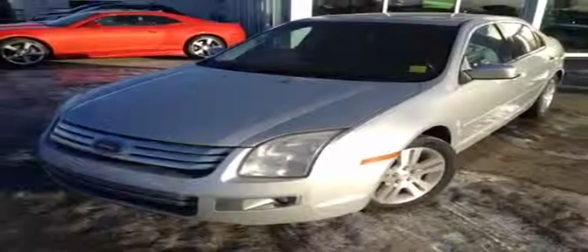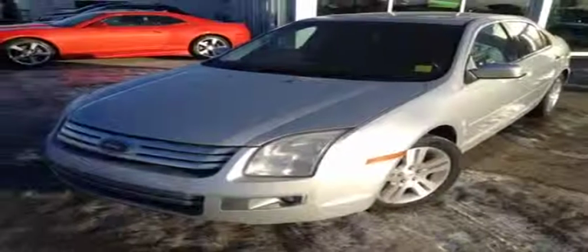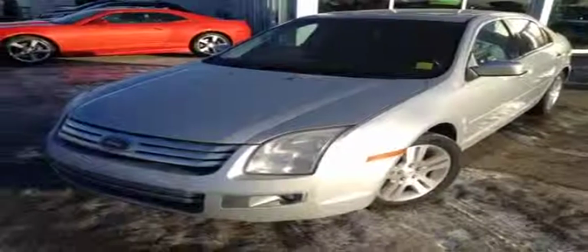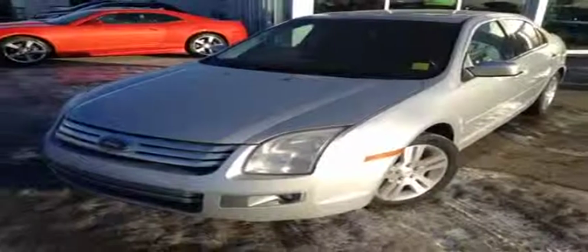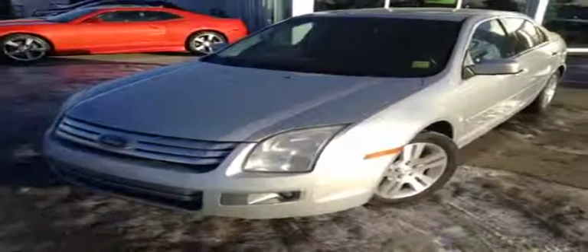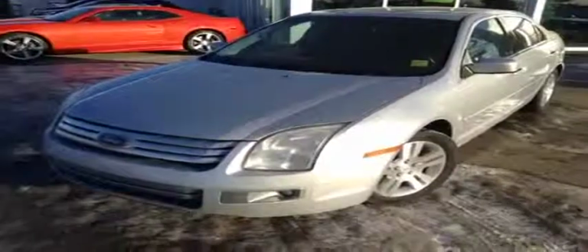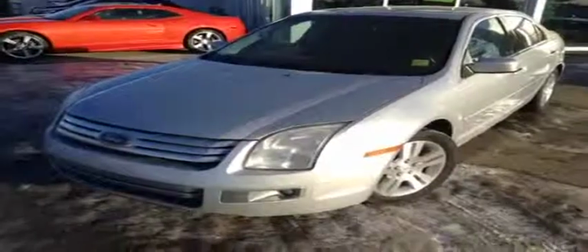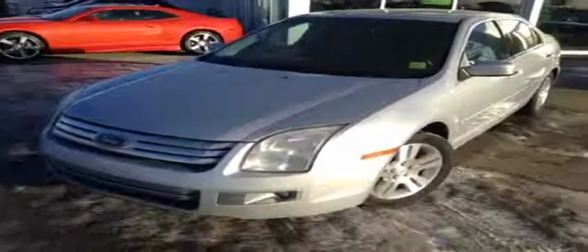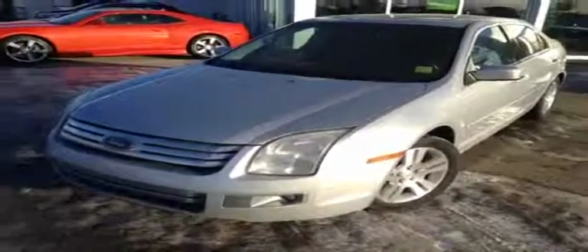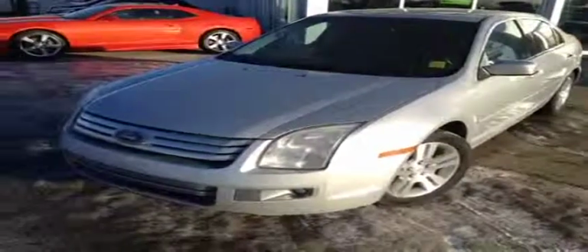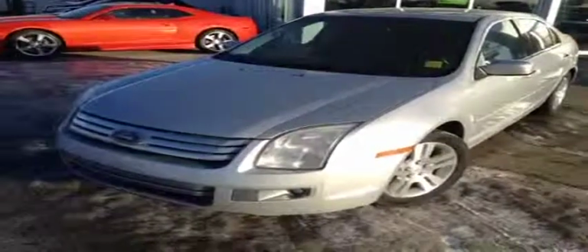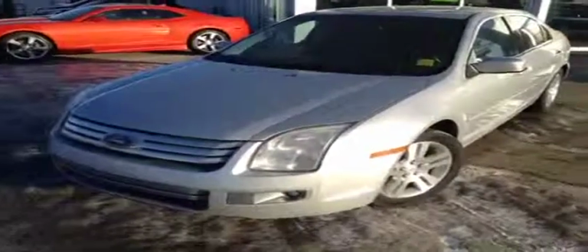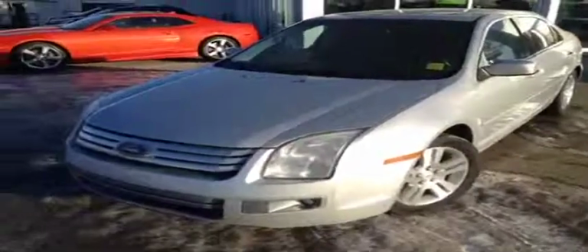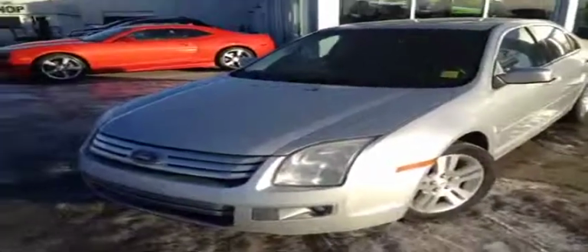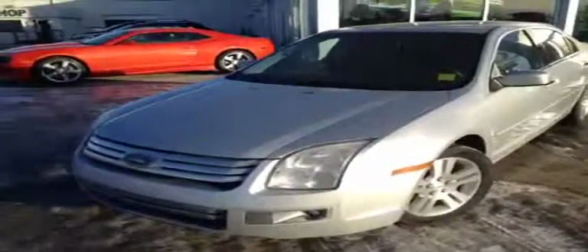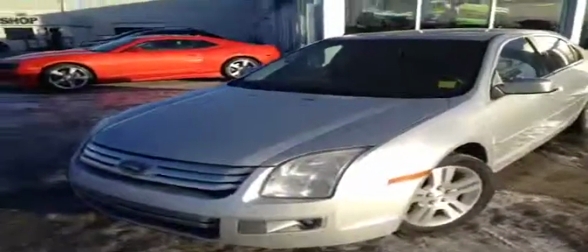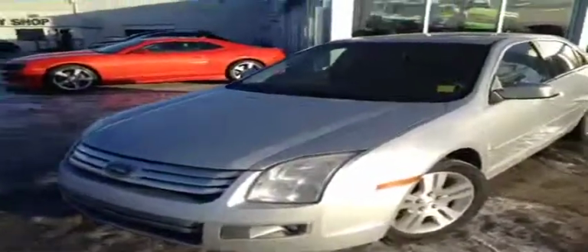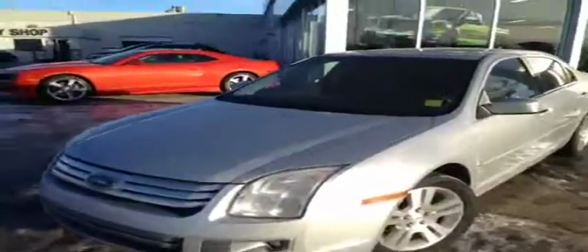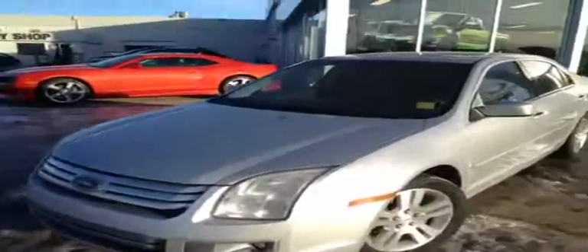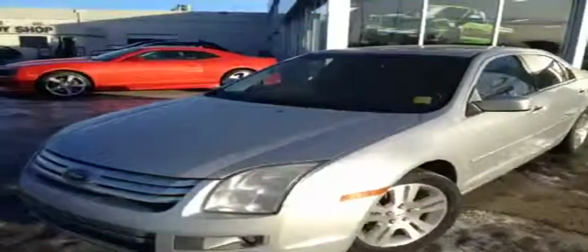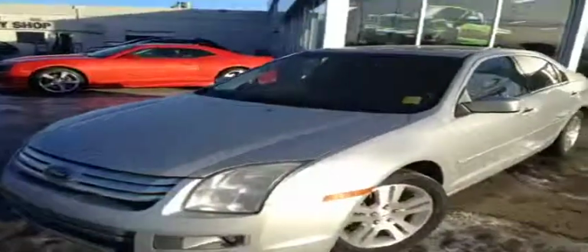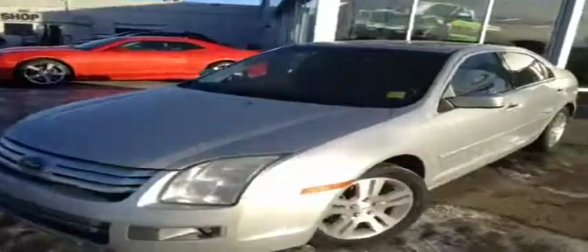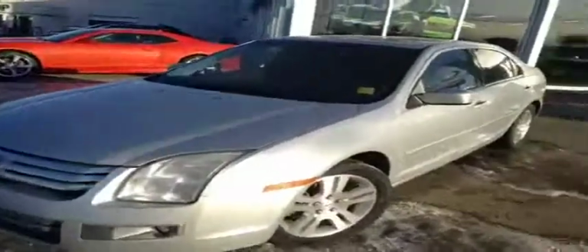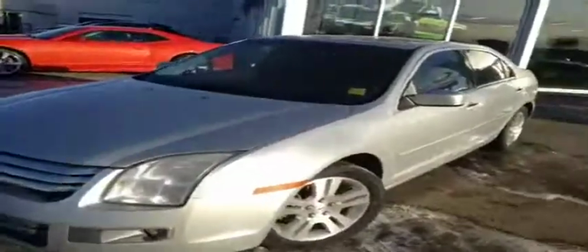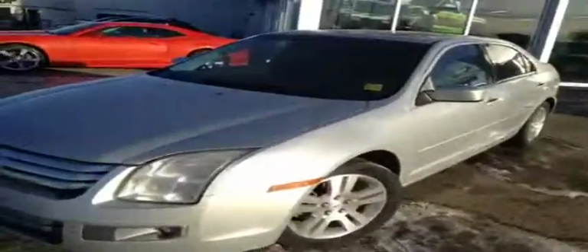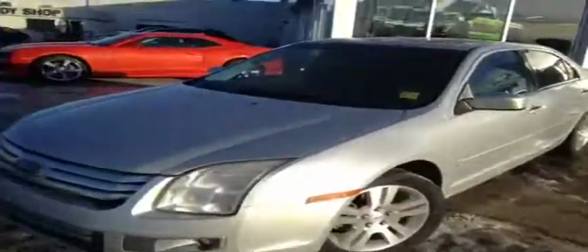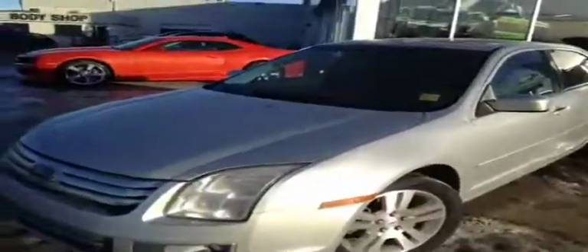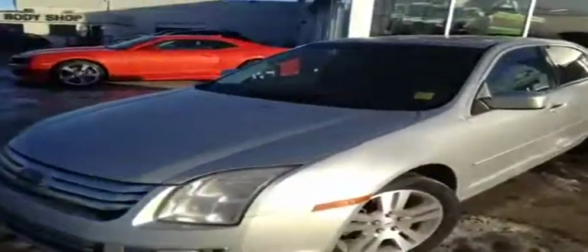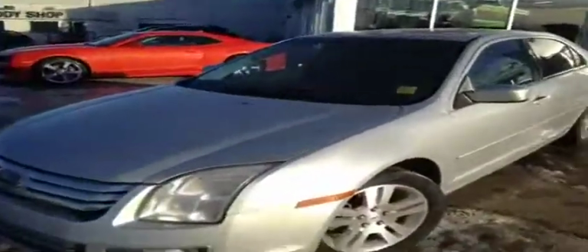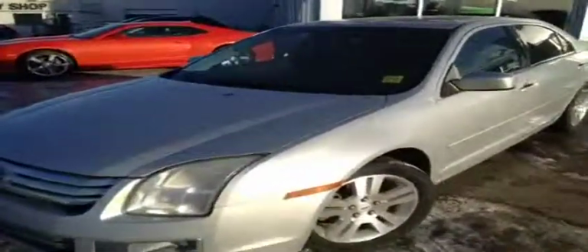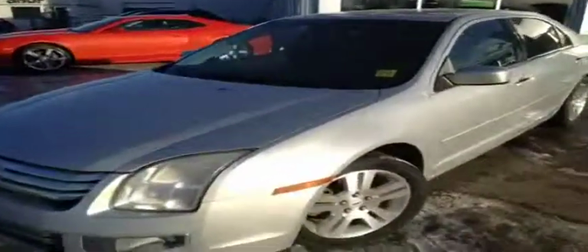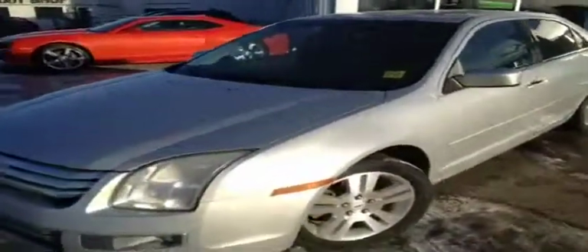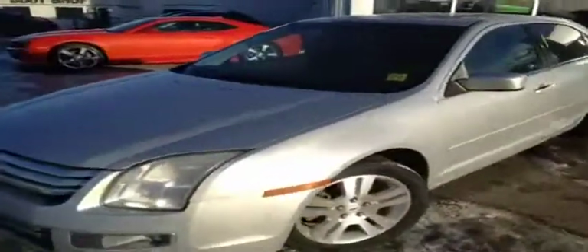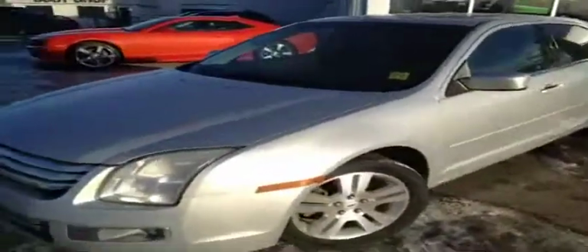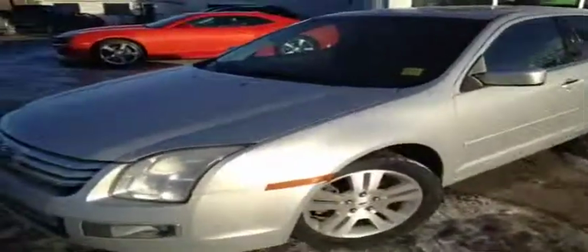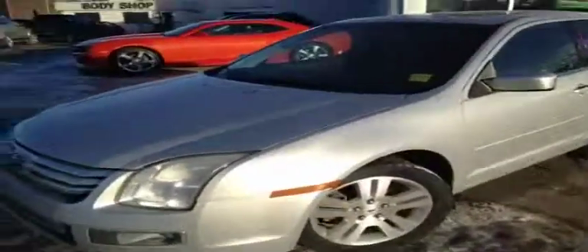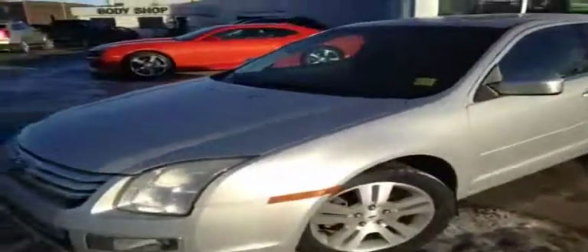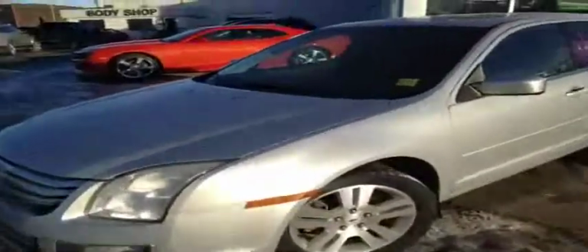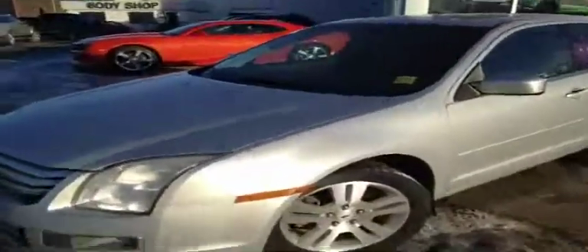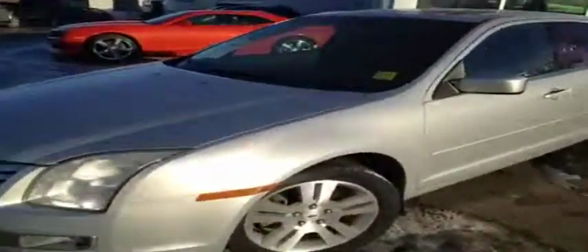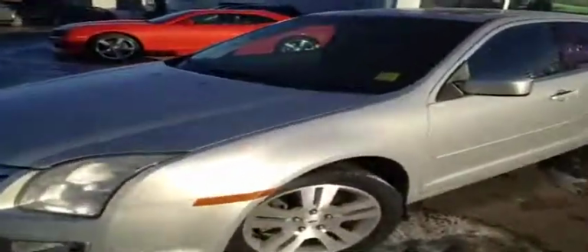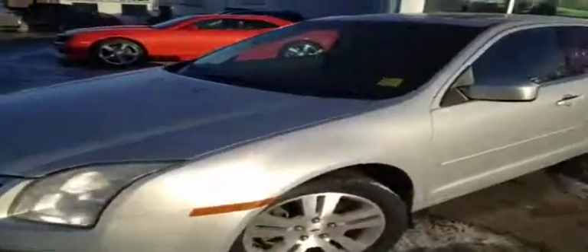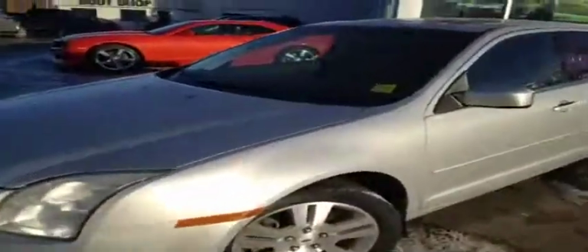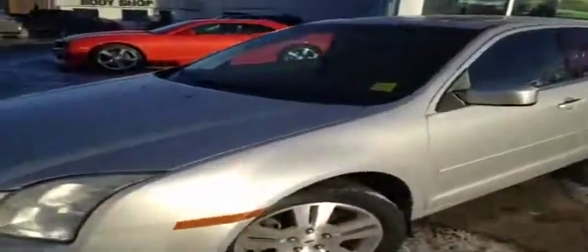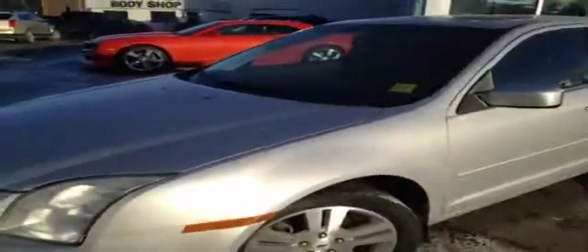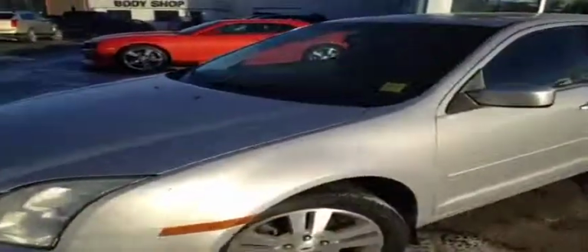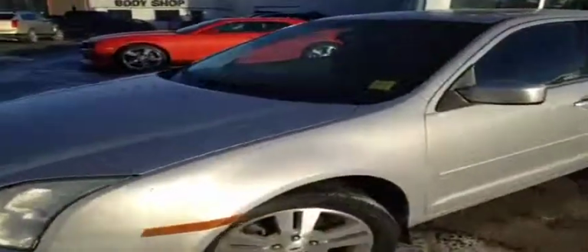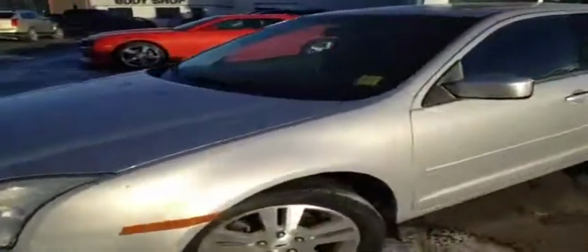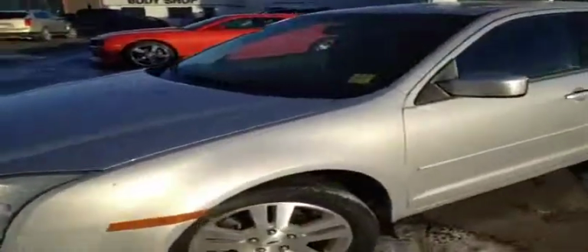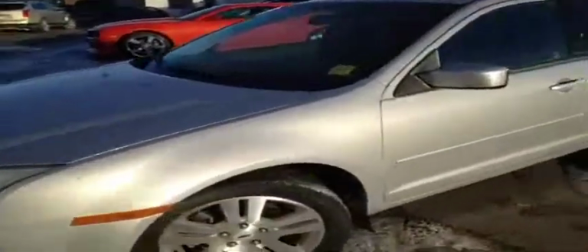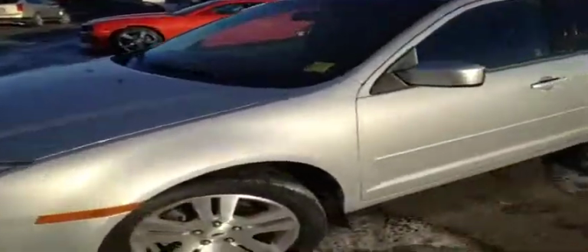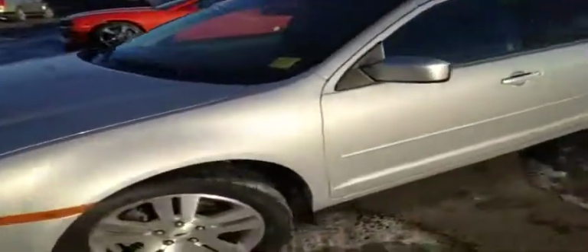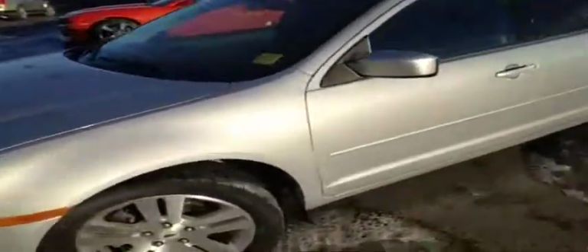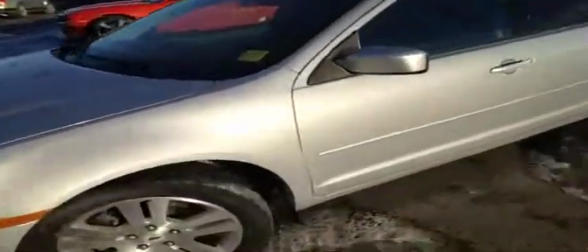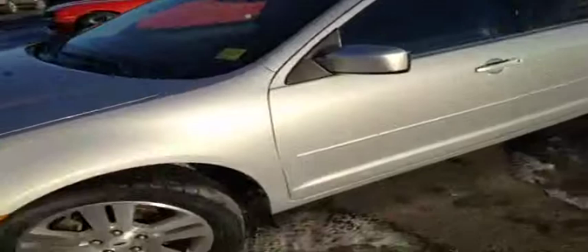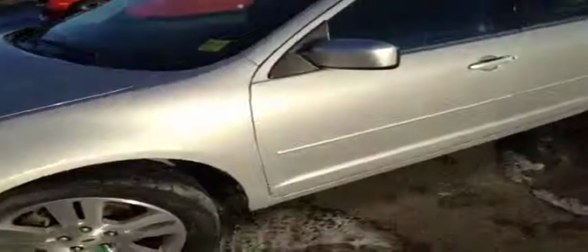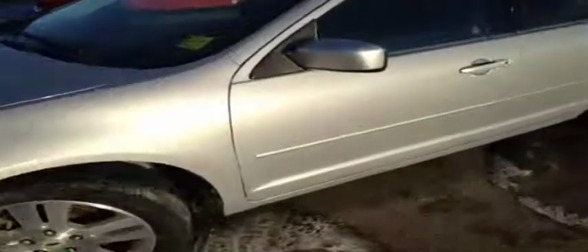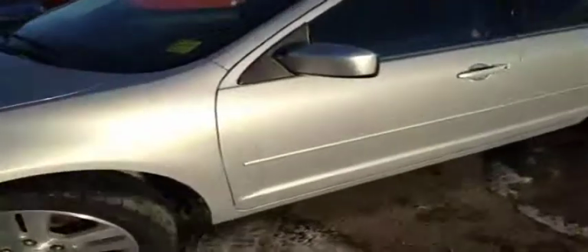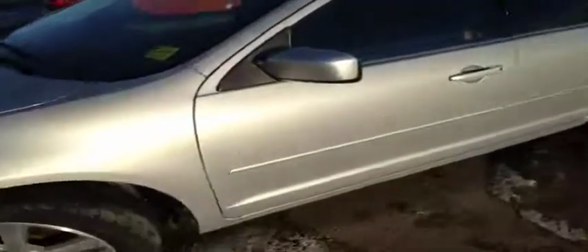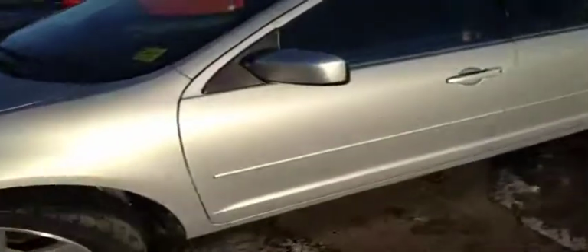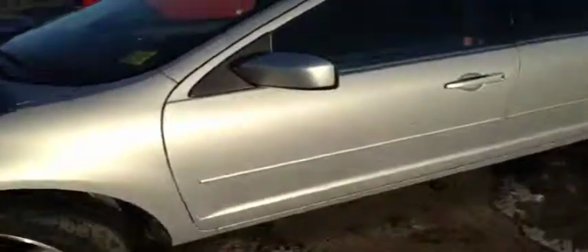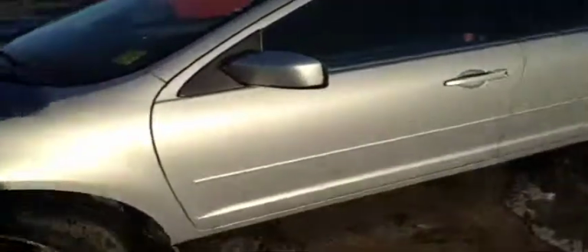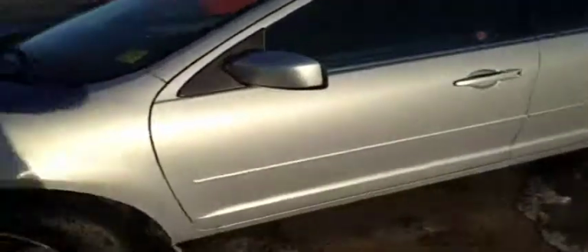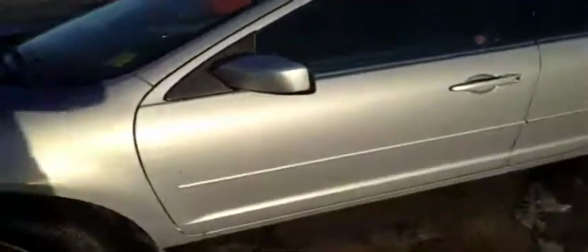Welcome to Davis Chevrolet. This is a used 2006 Ford Fusion with a grey exterior.